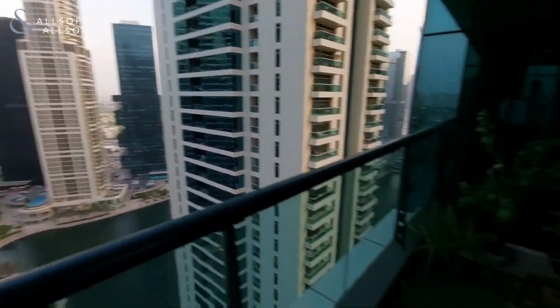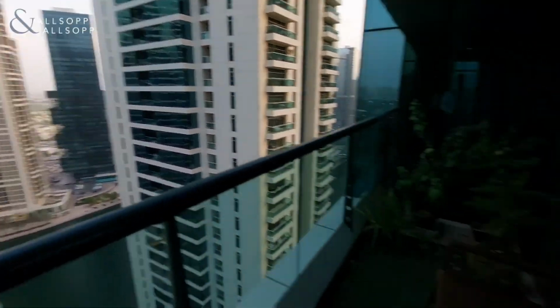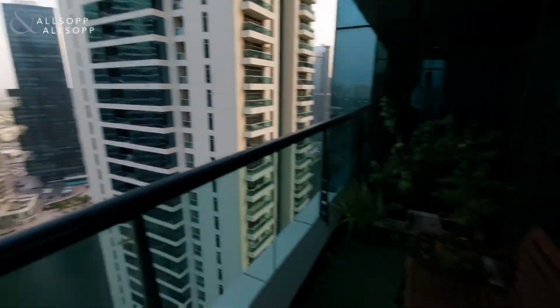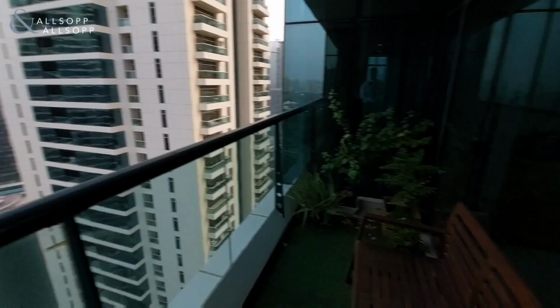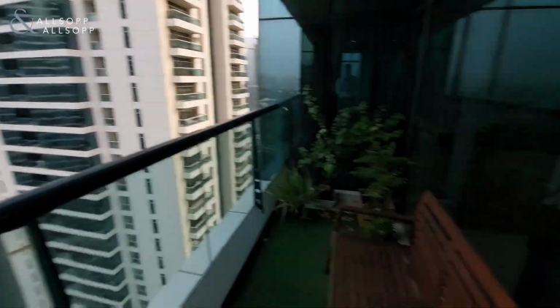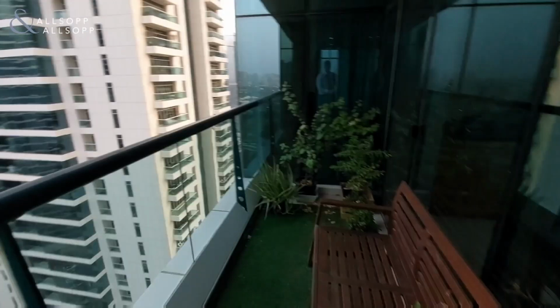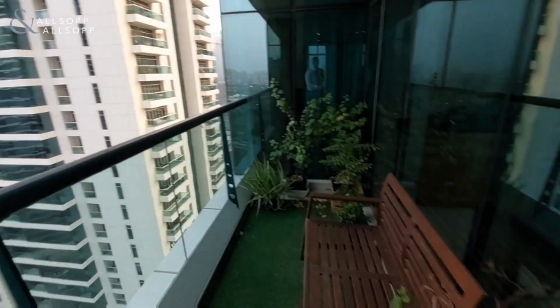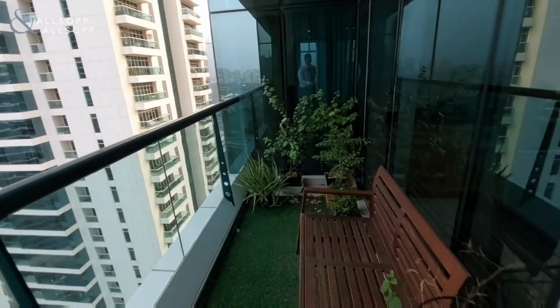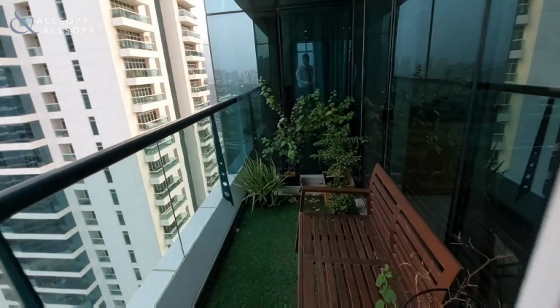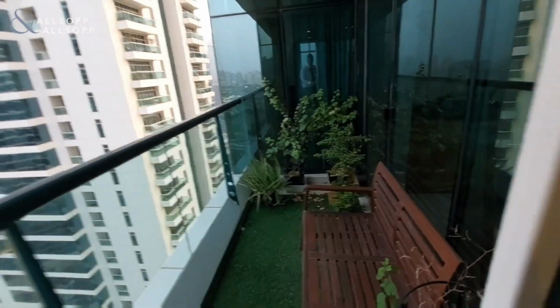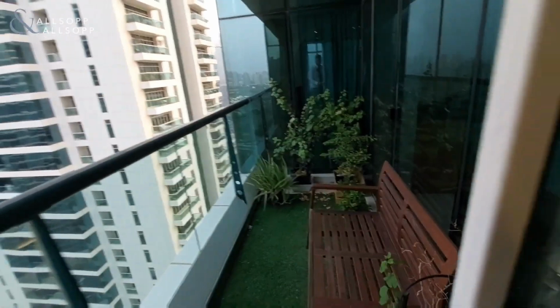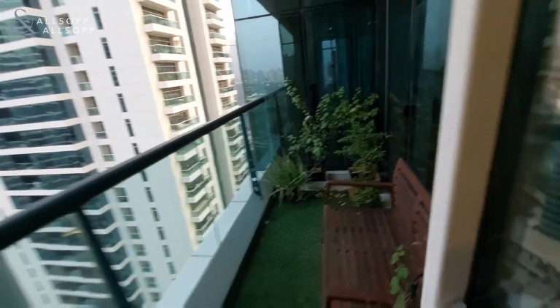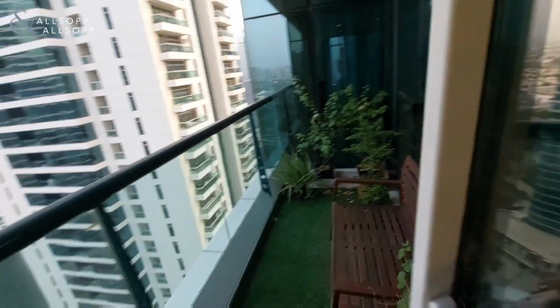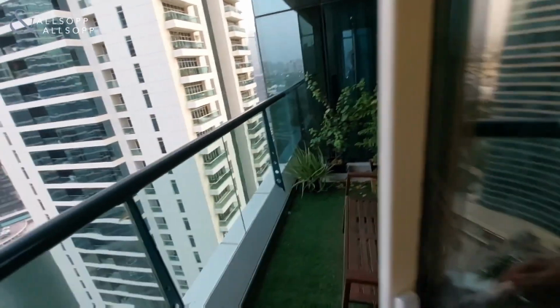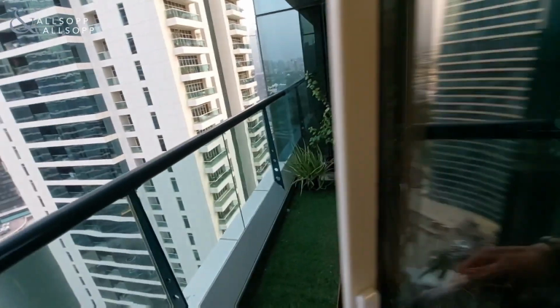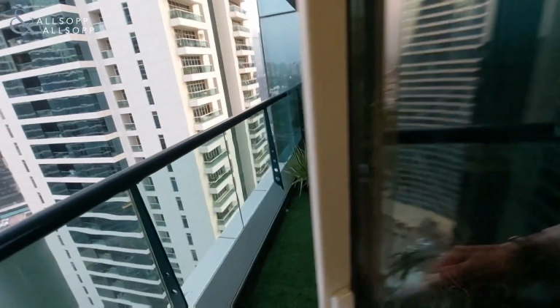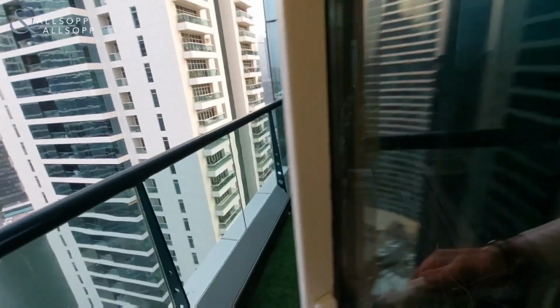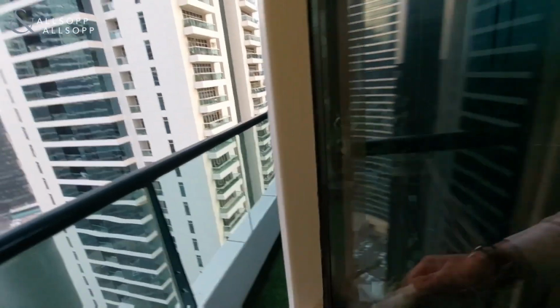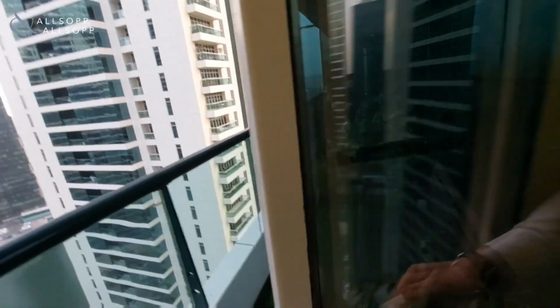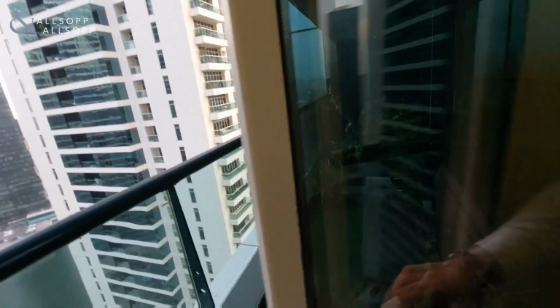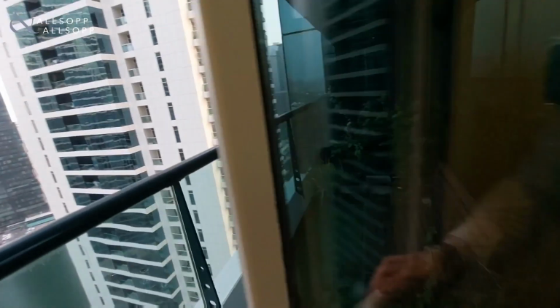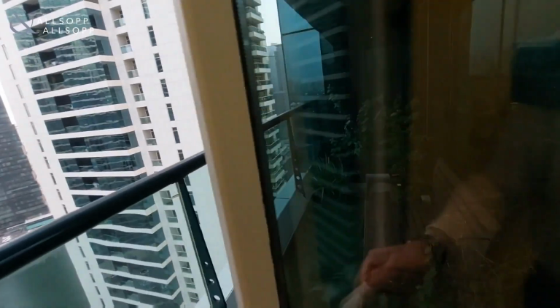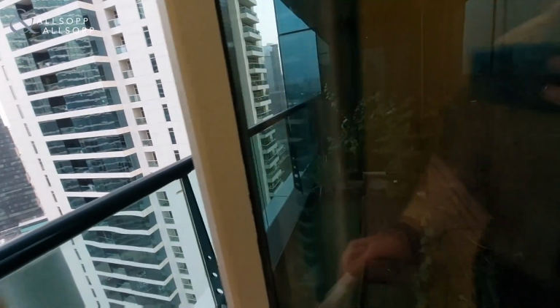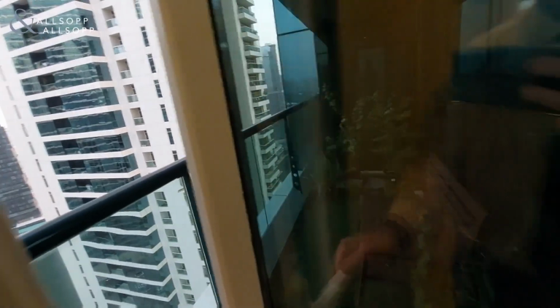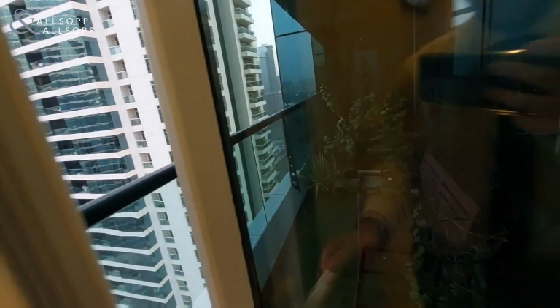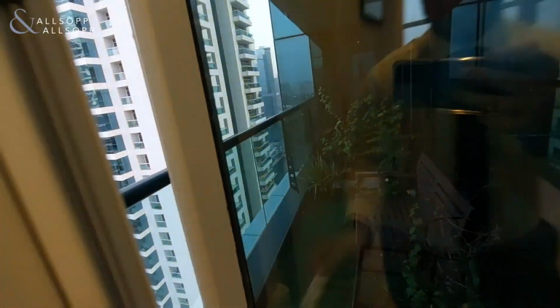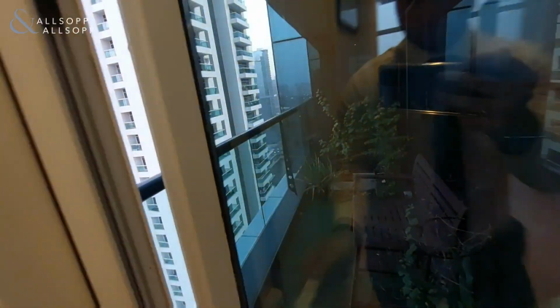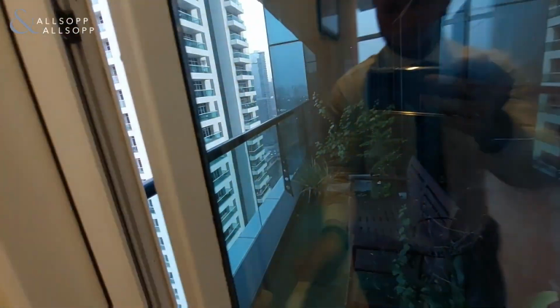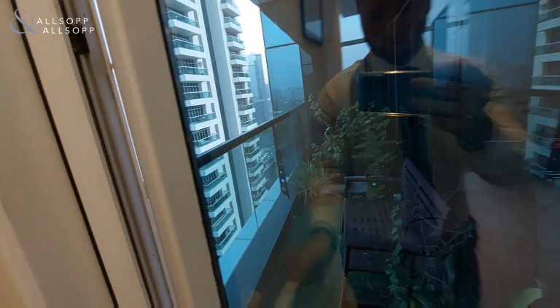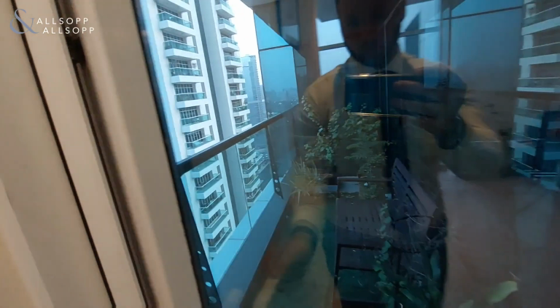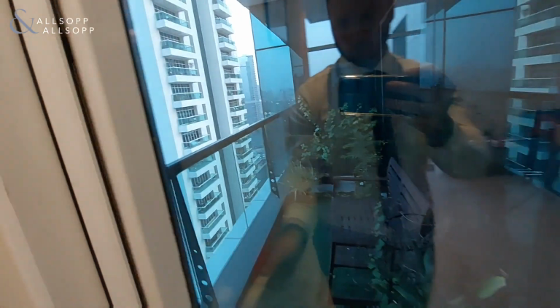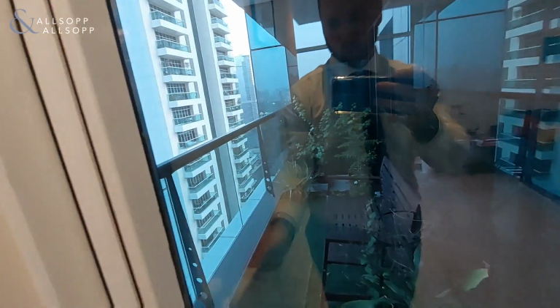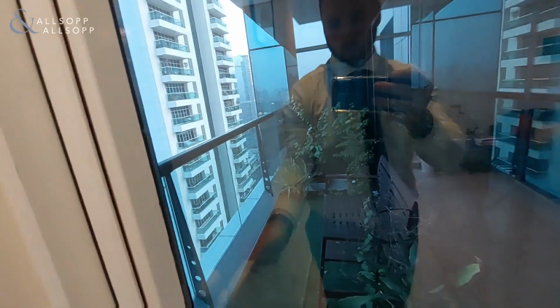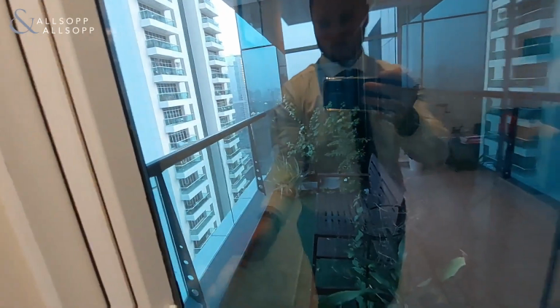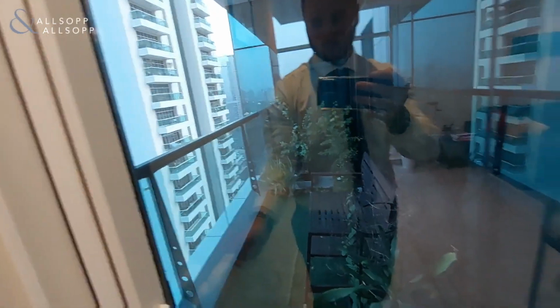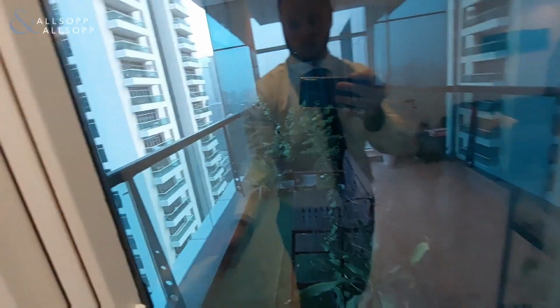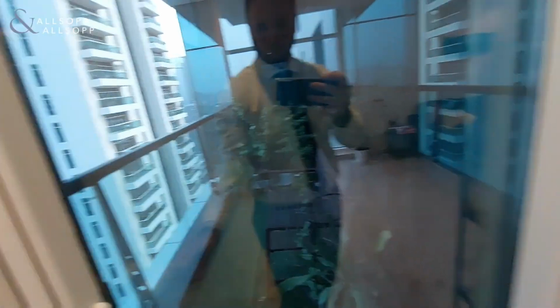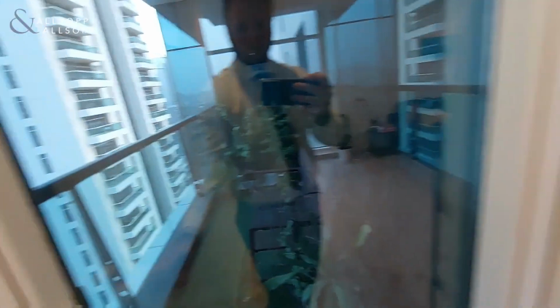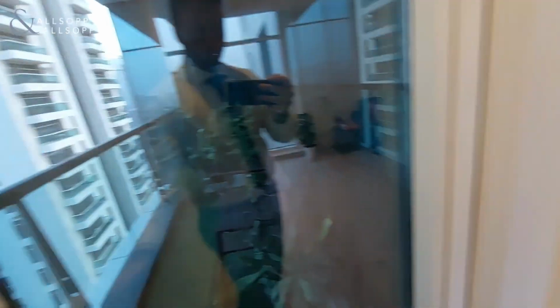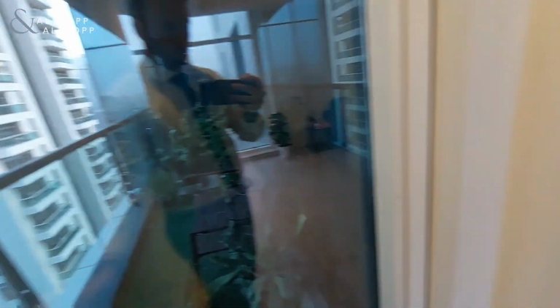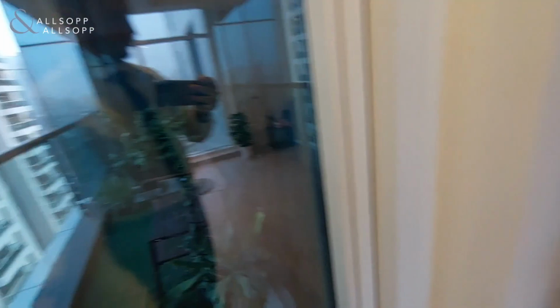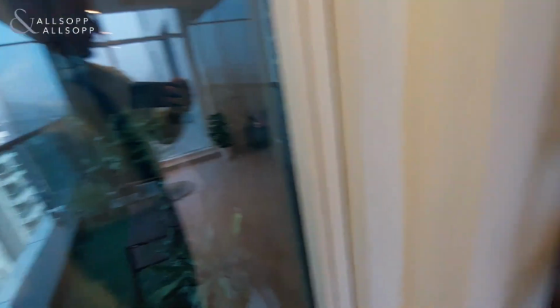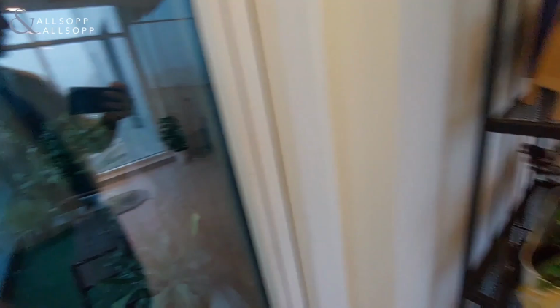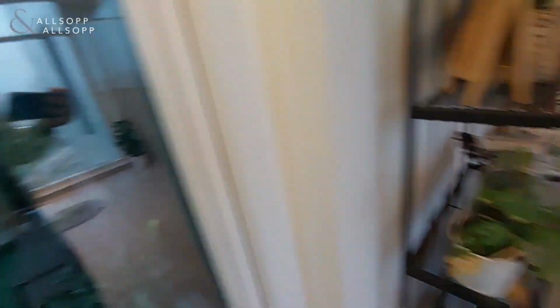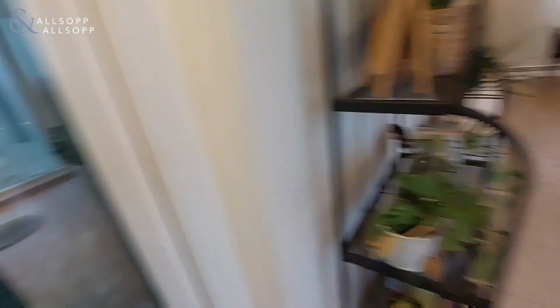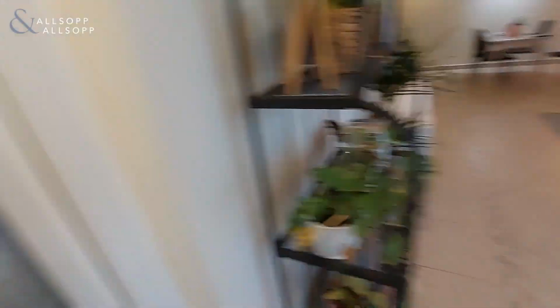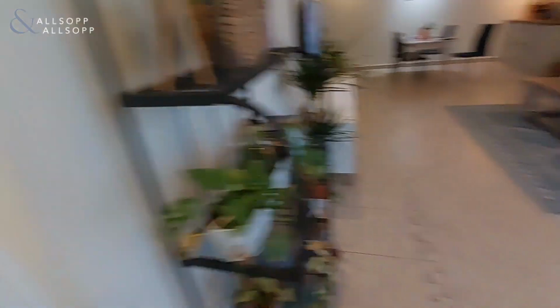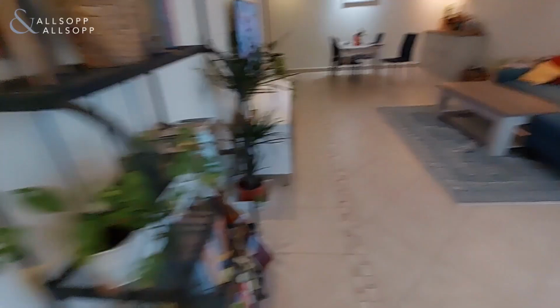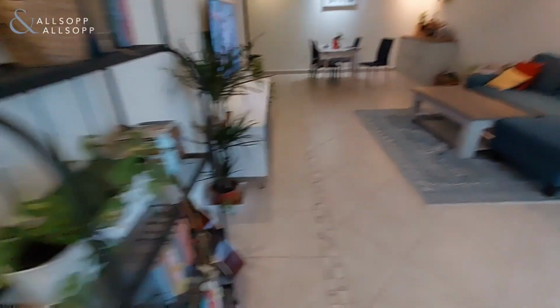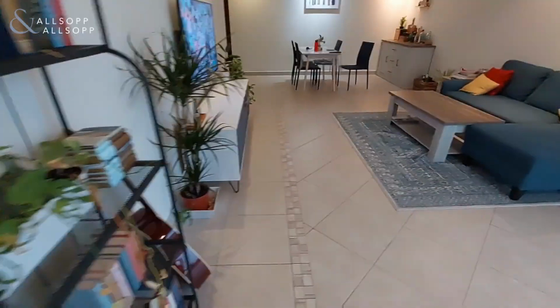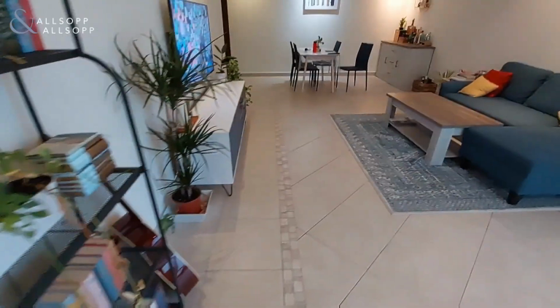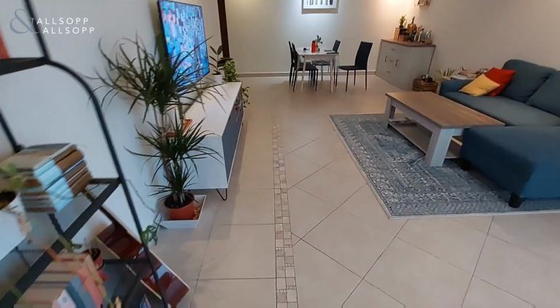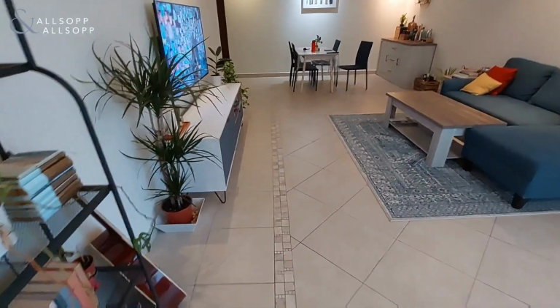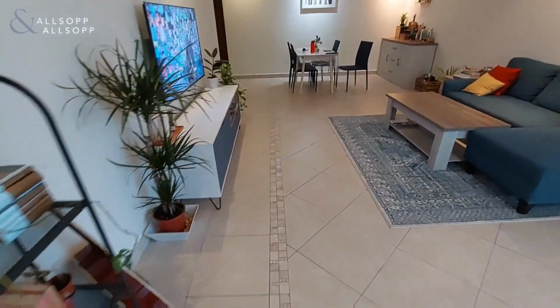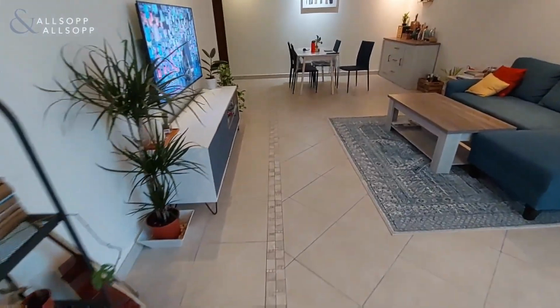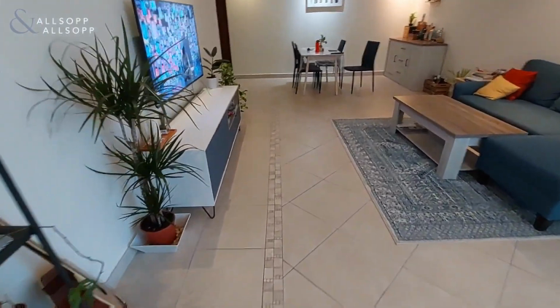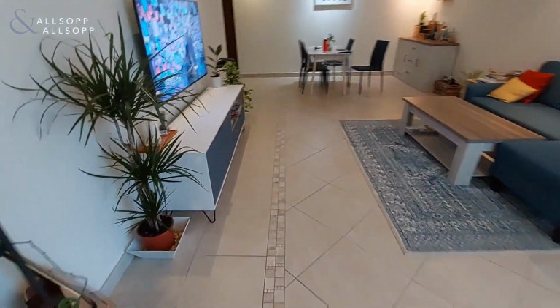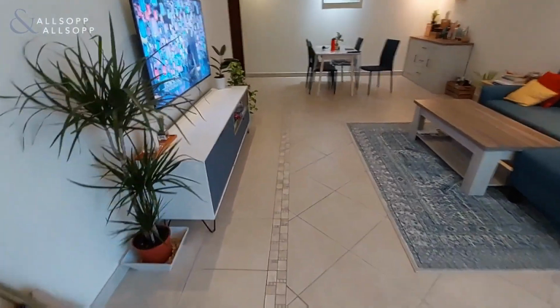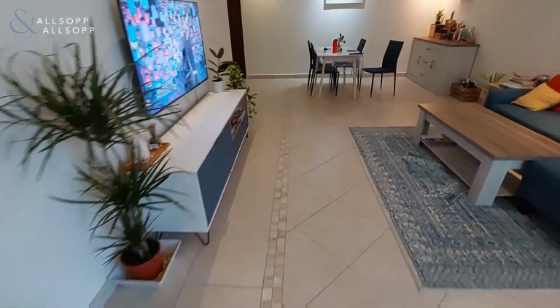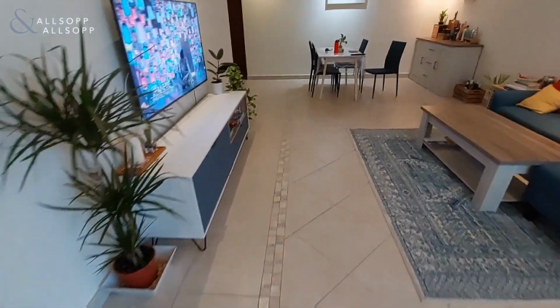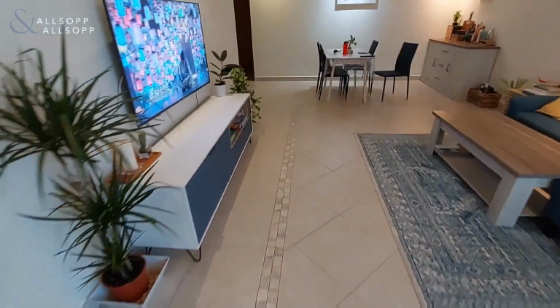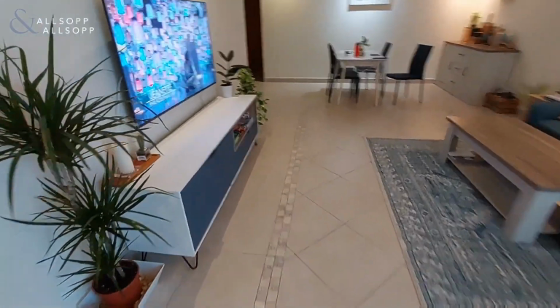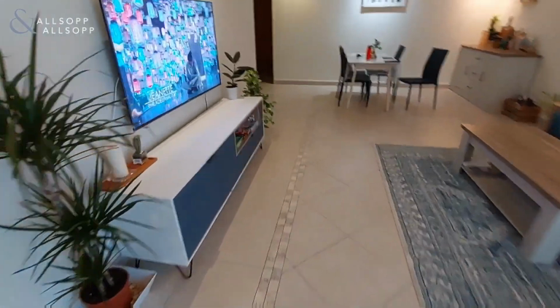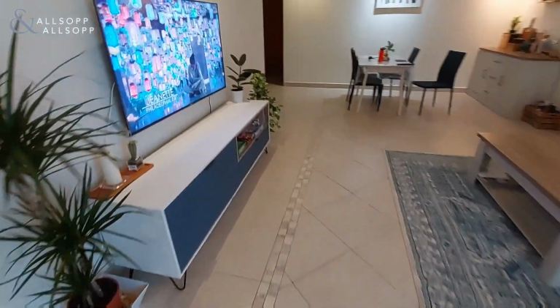The whole apartment is 1,690 square feet, and it's in Cluster U of JLT.